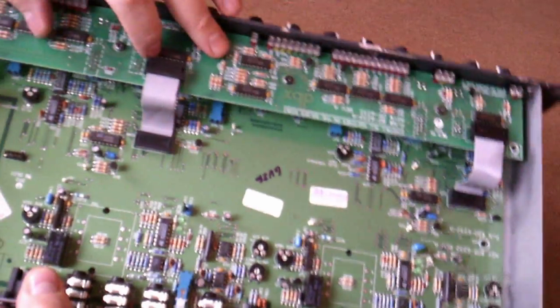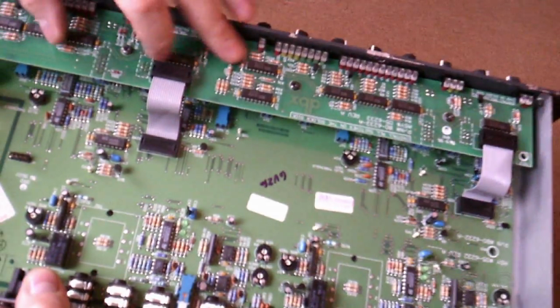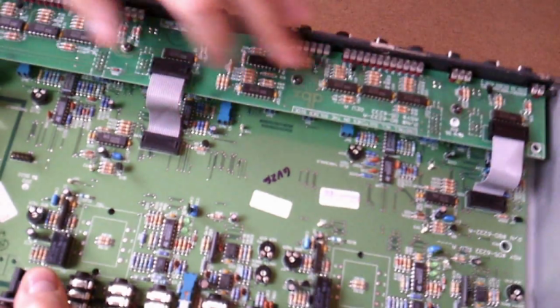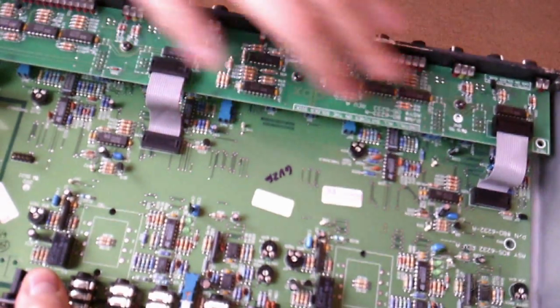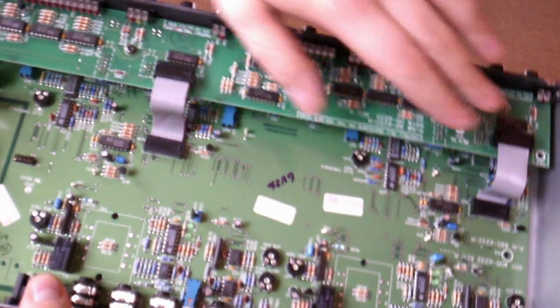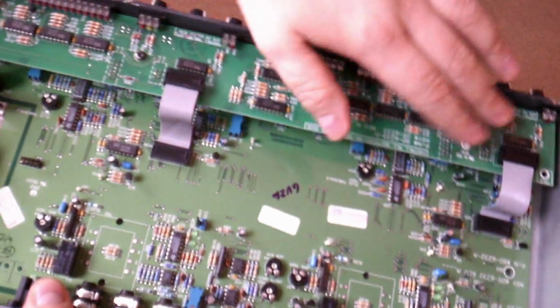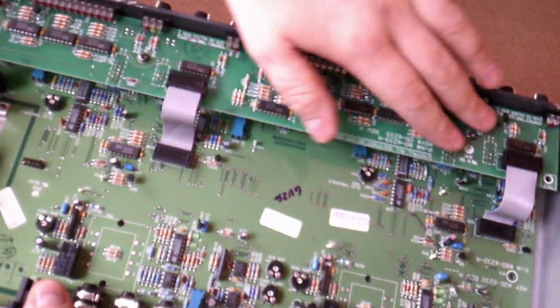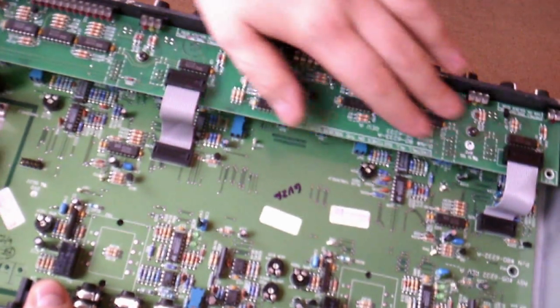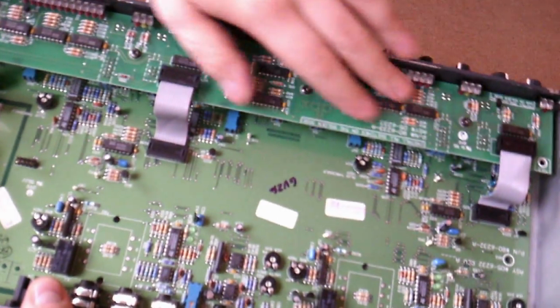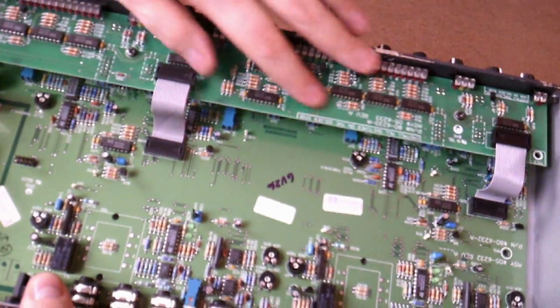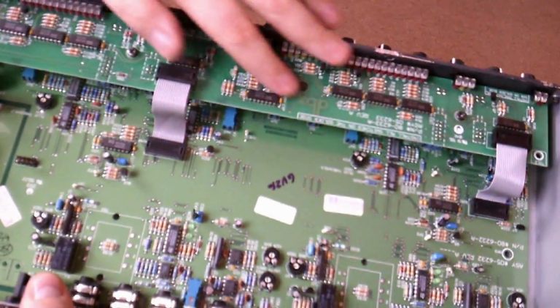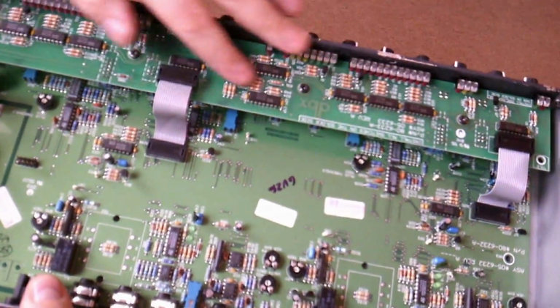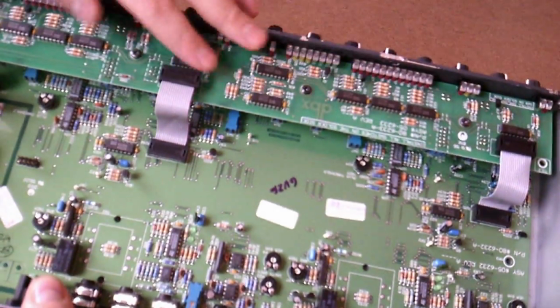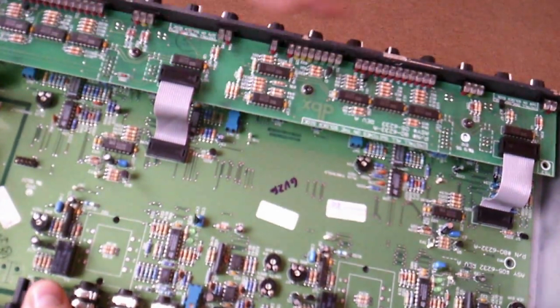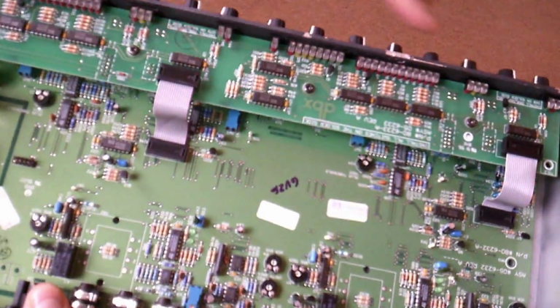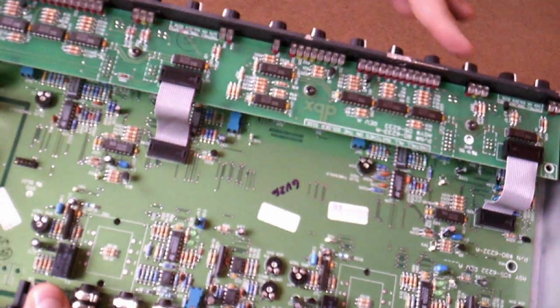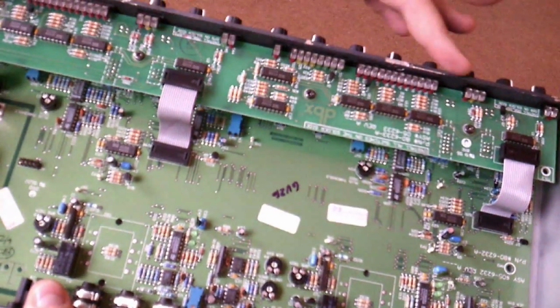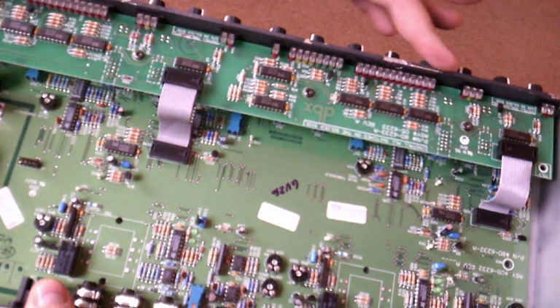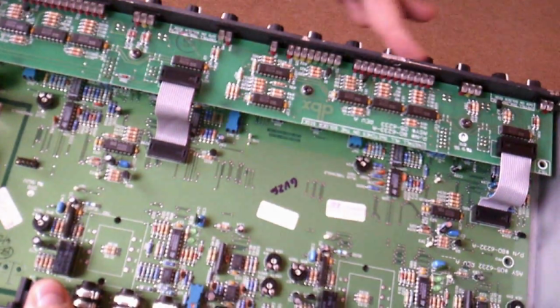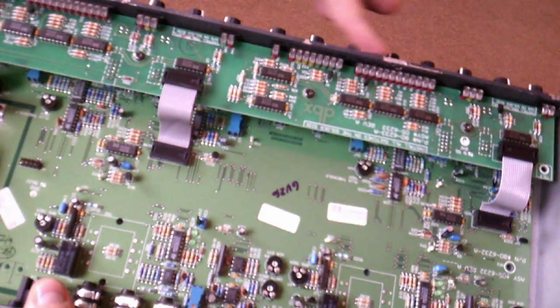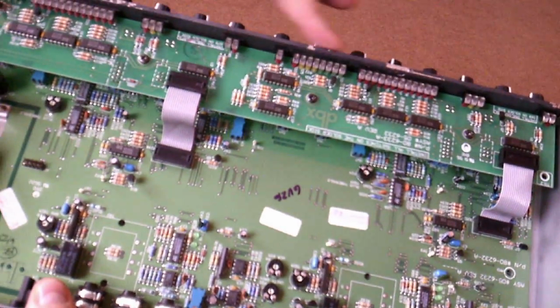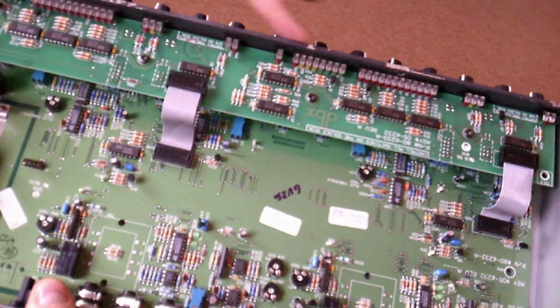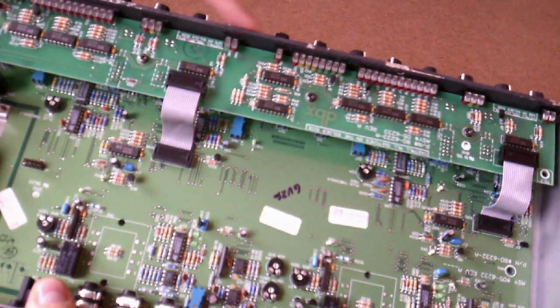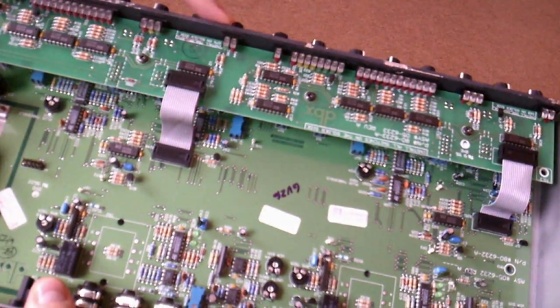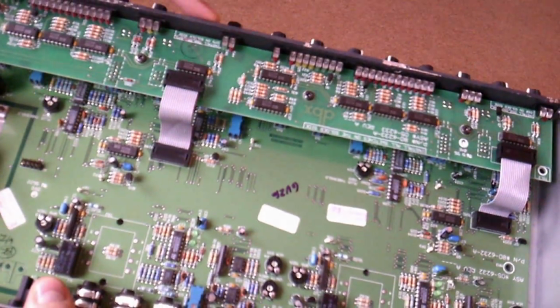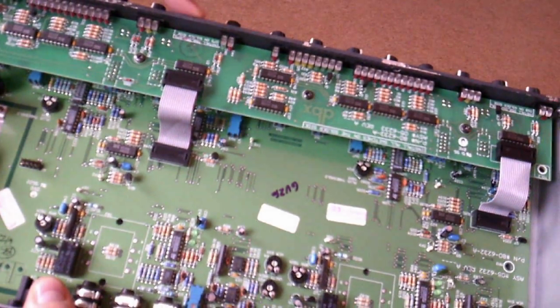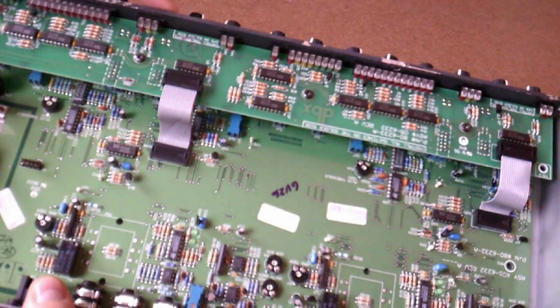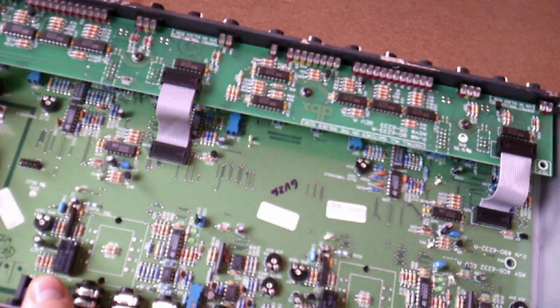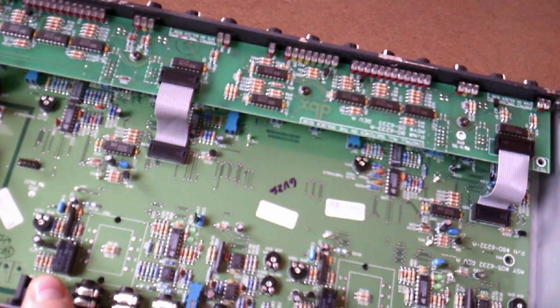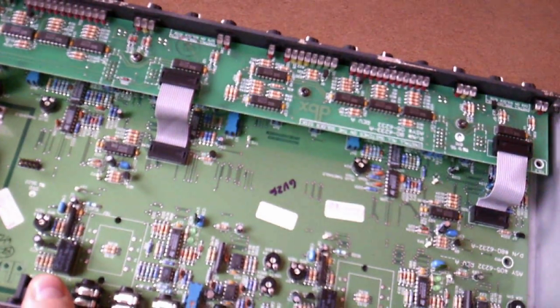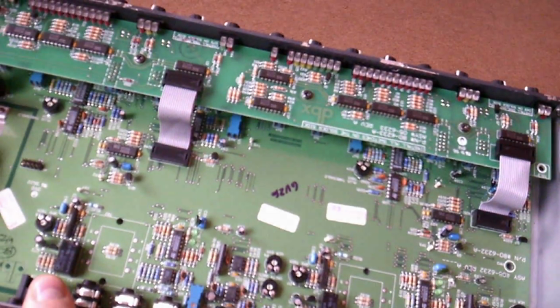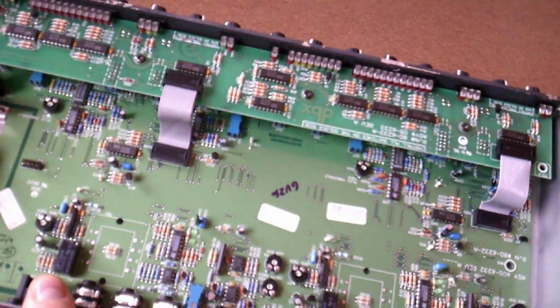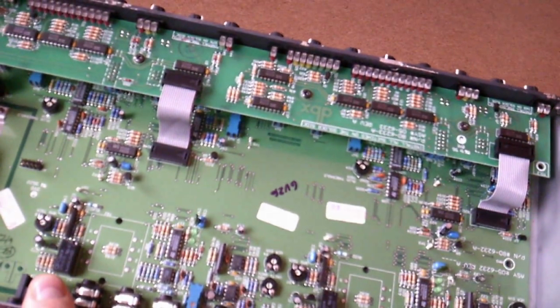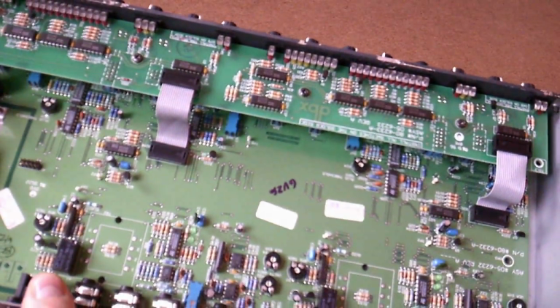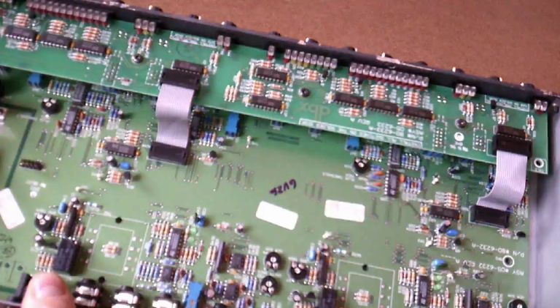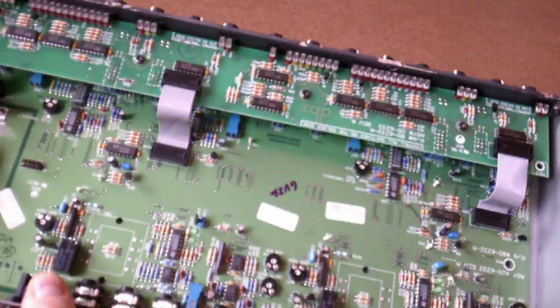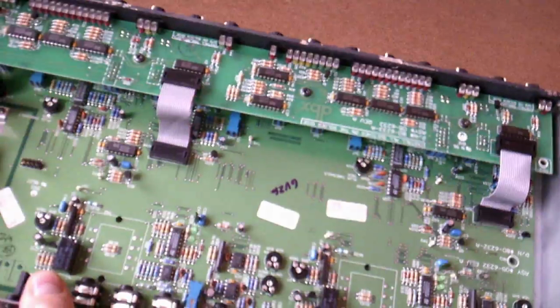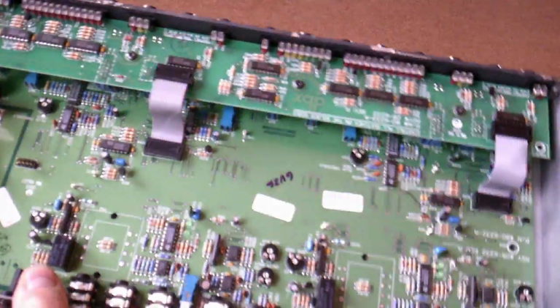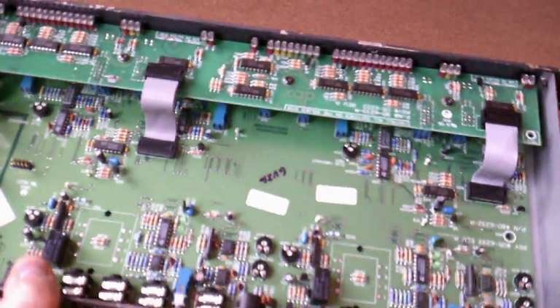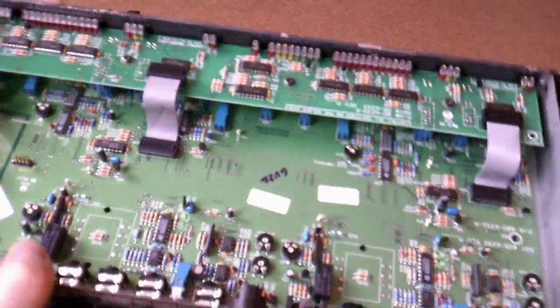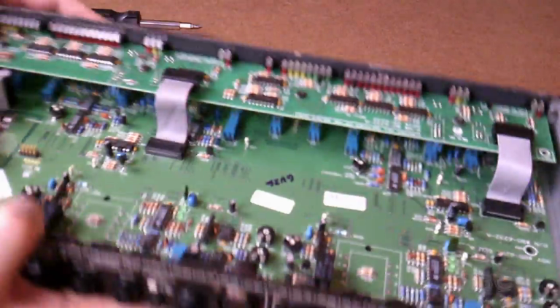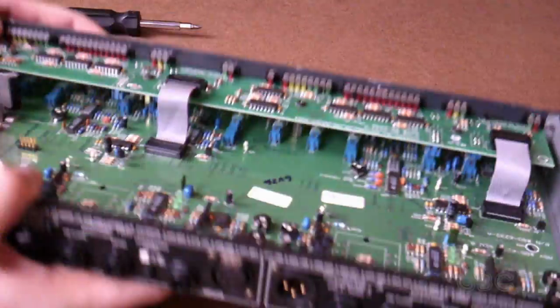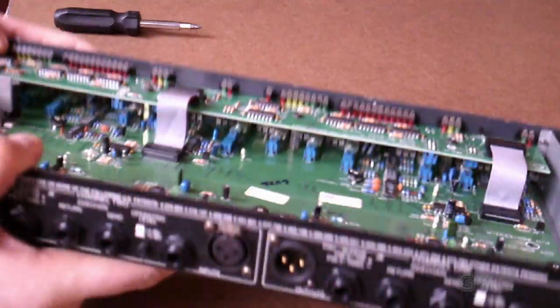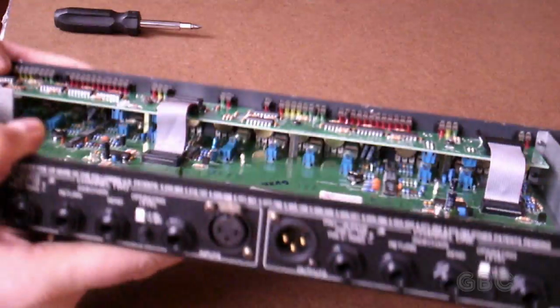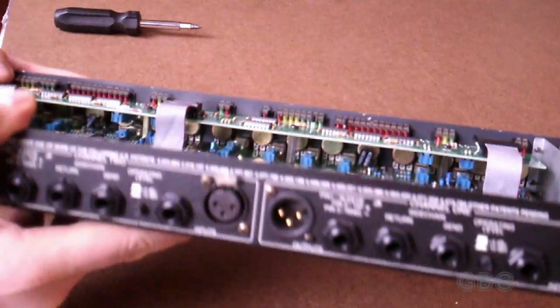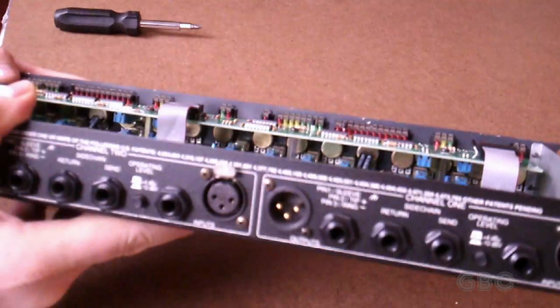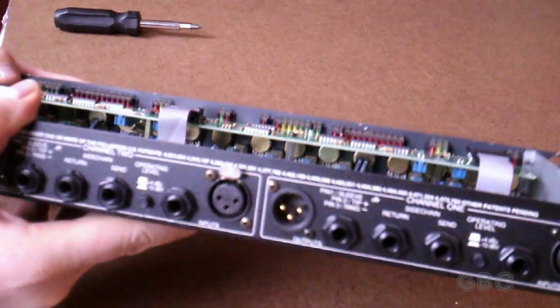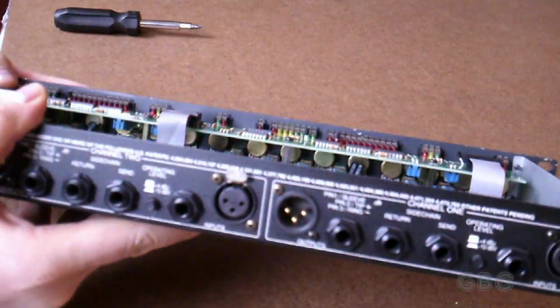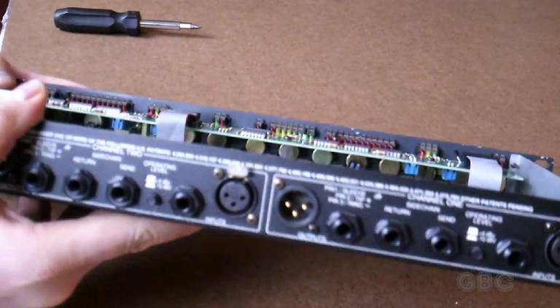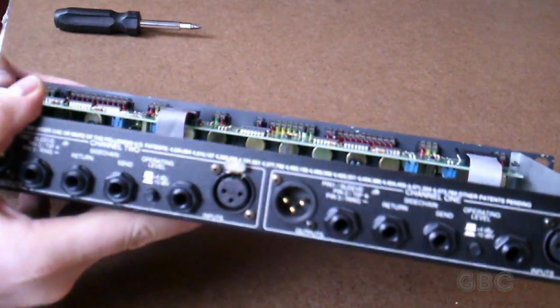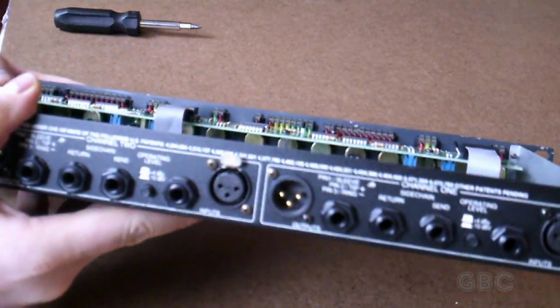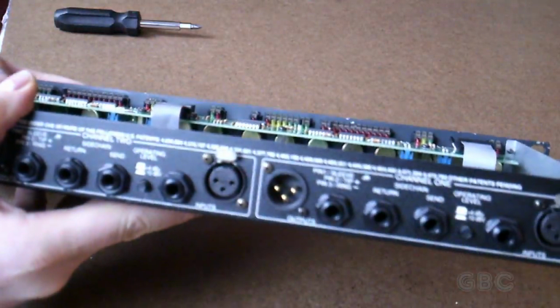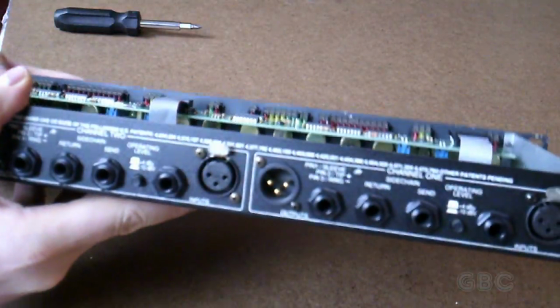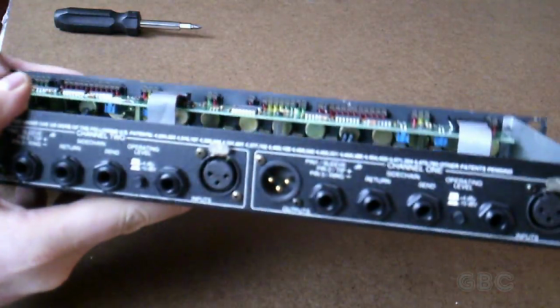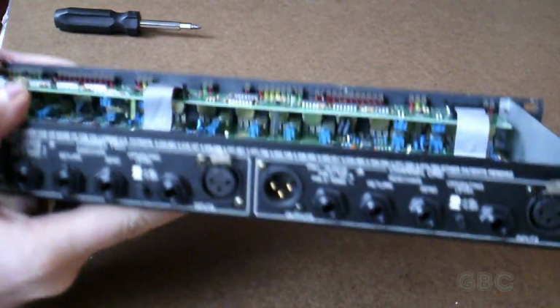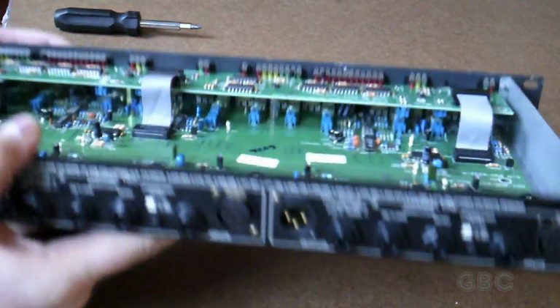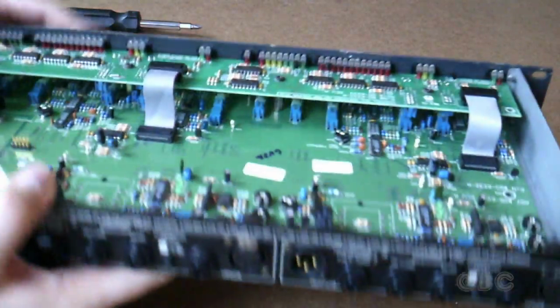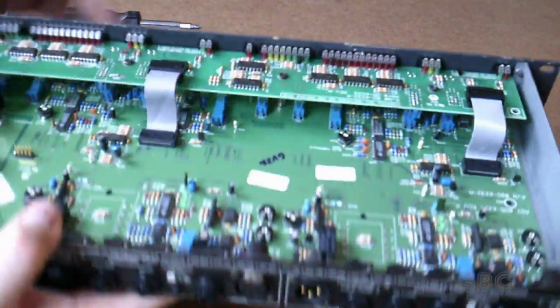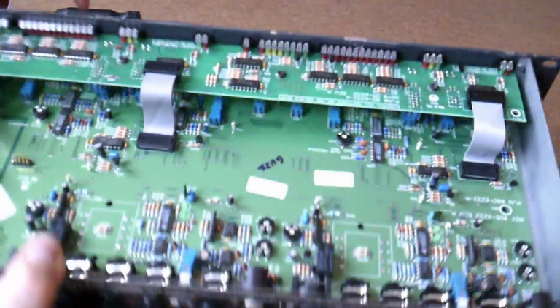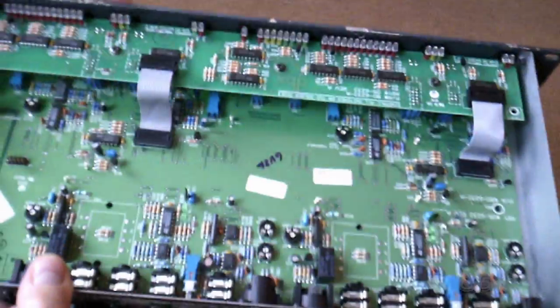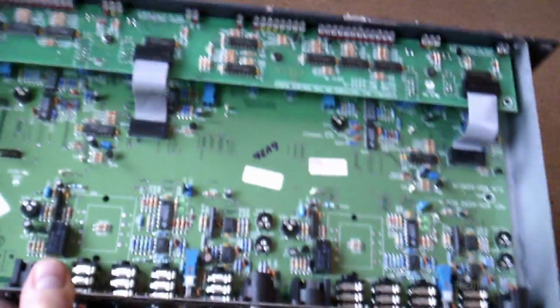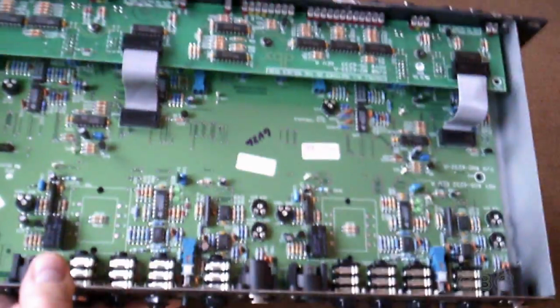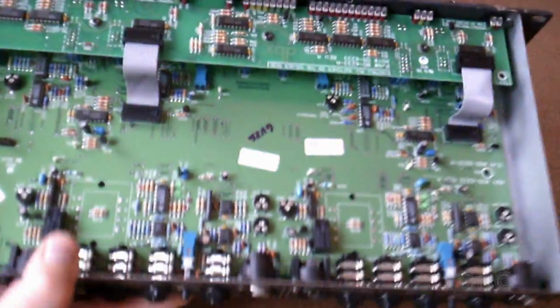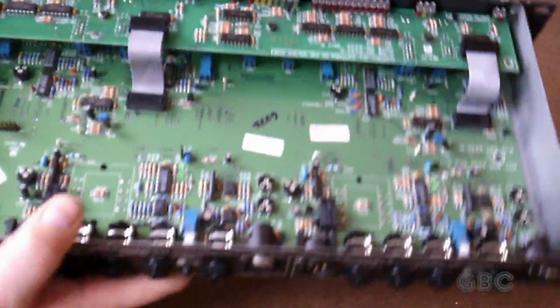Everything up here on this upper circuit board is to run the lights on the front — your input level and your output level indicator lights.